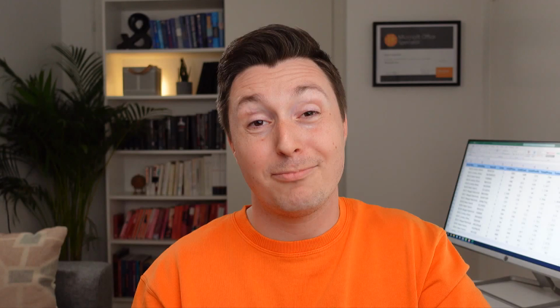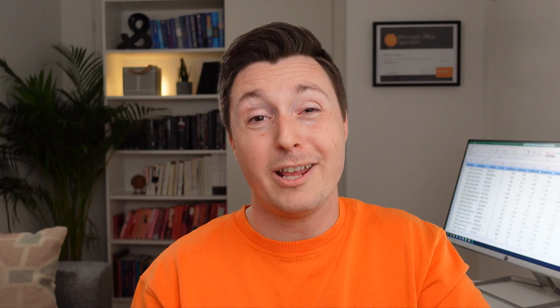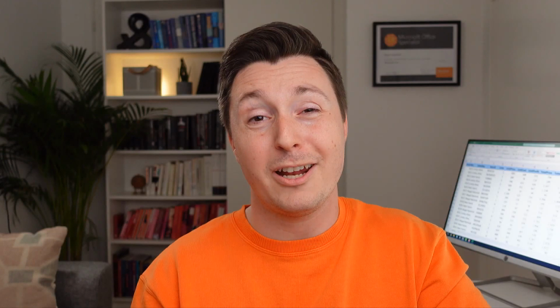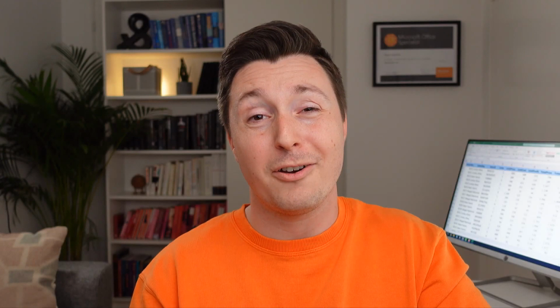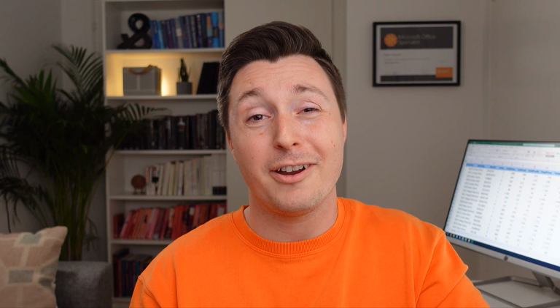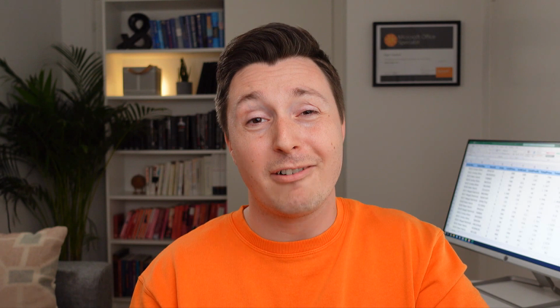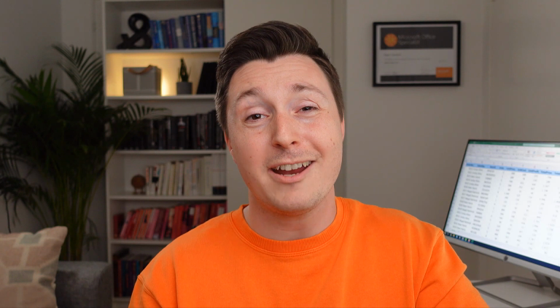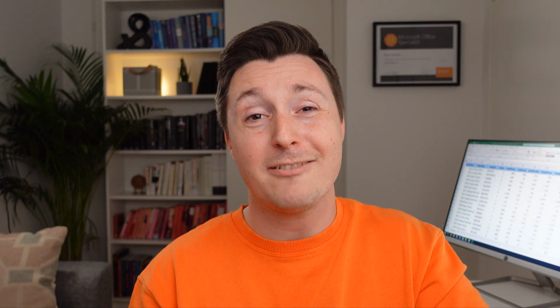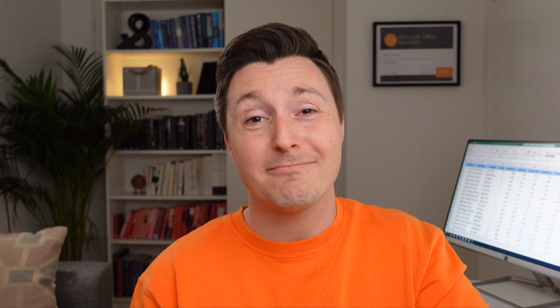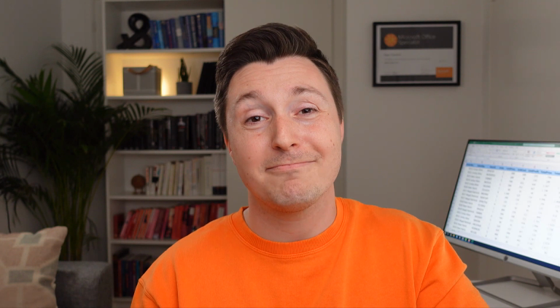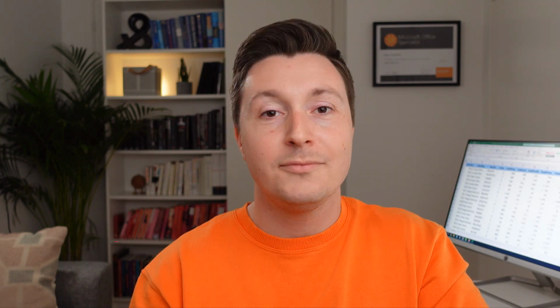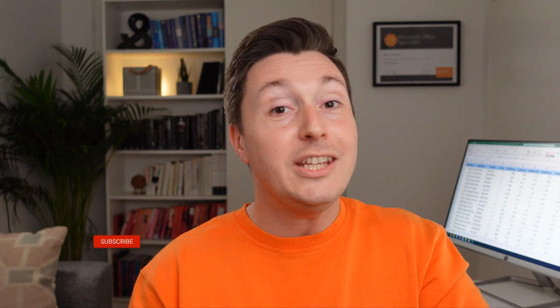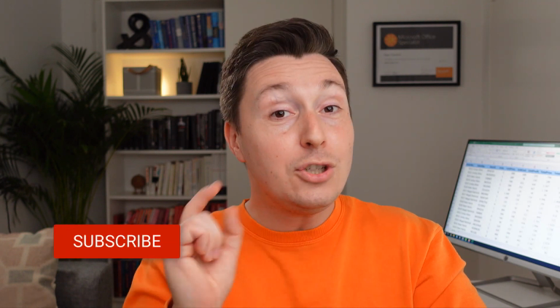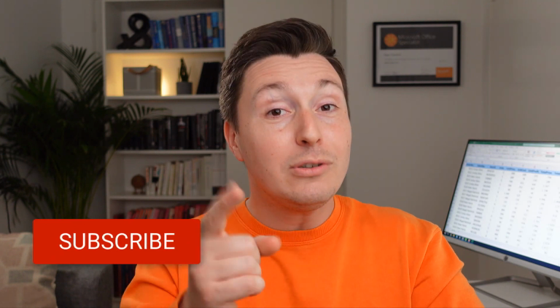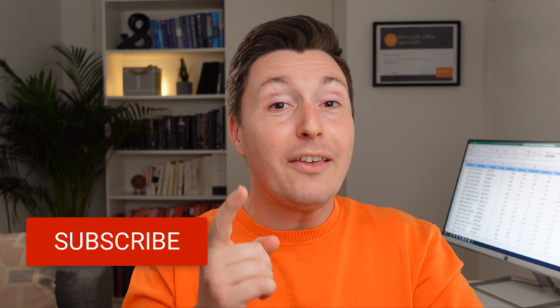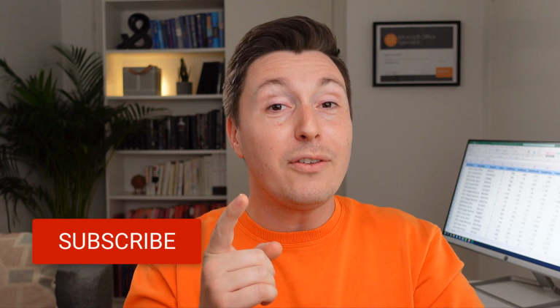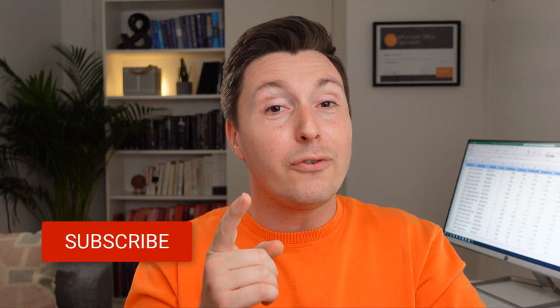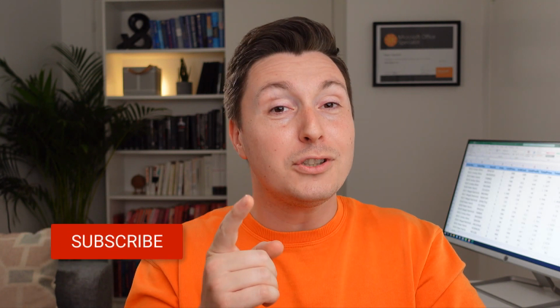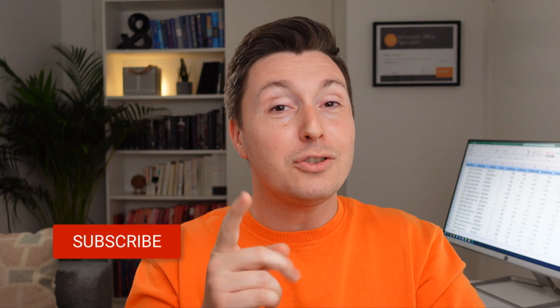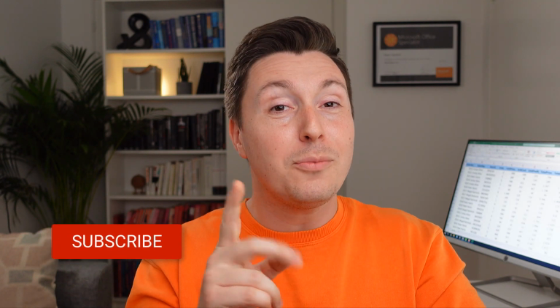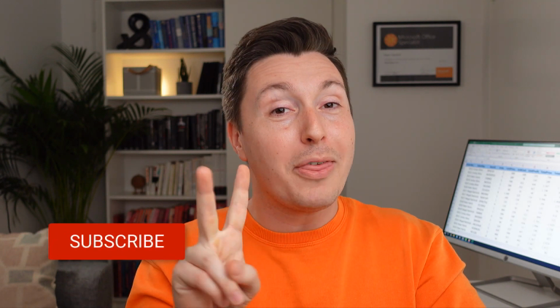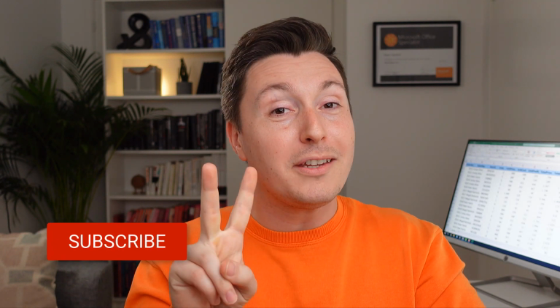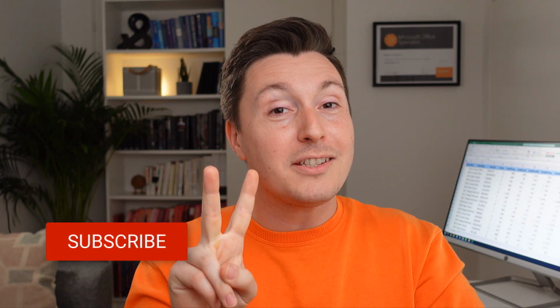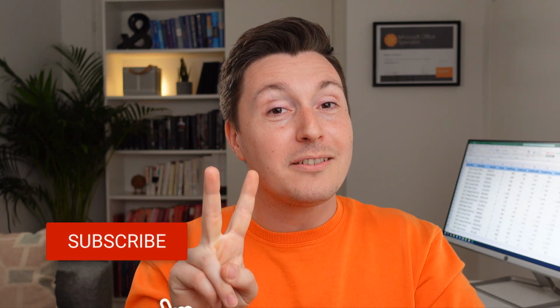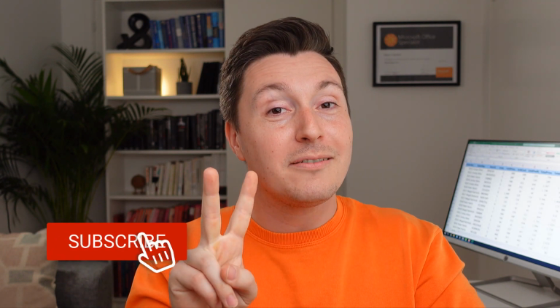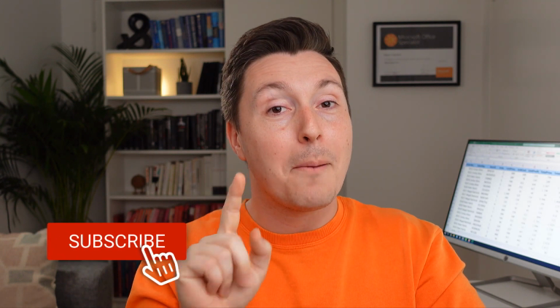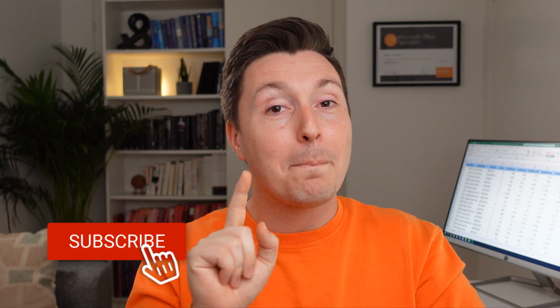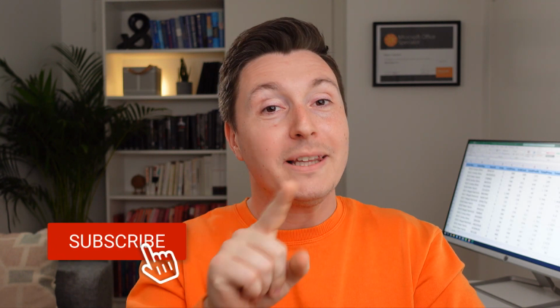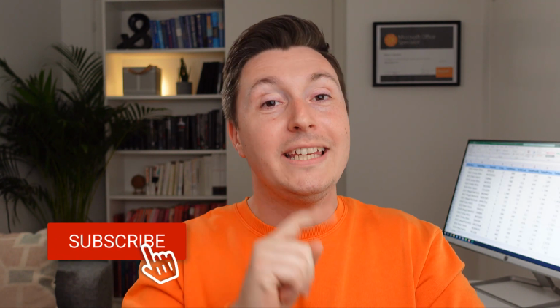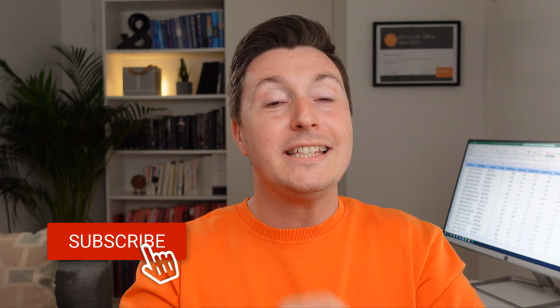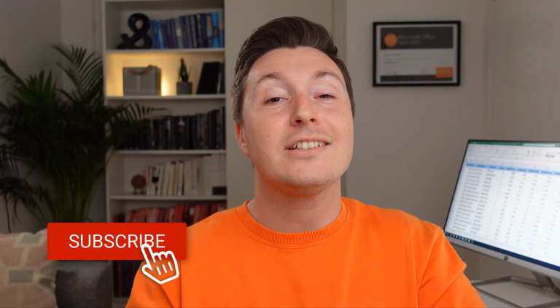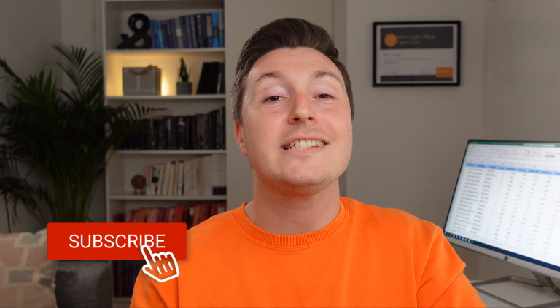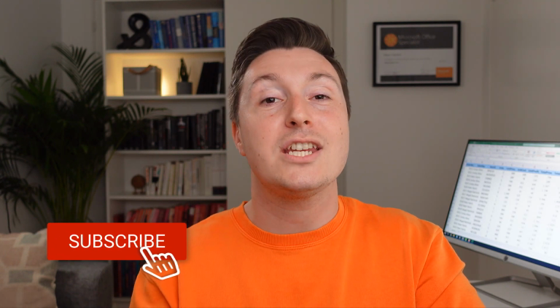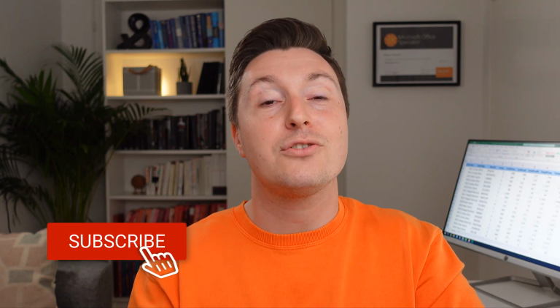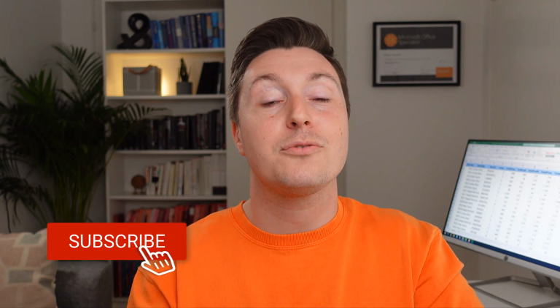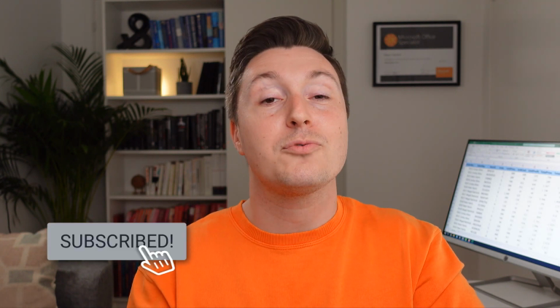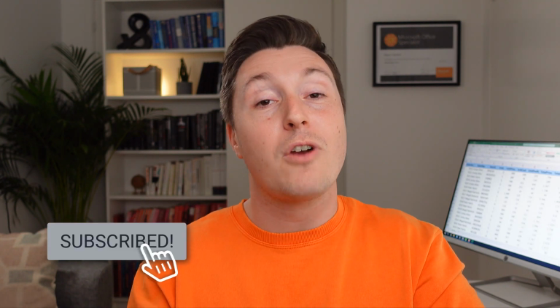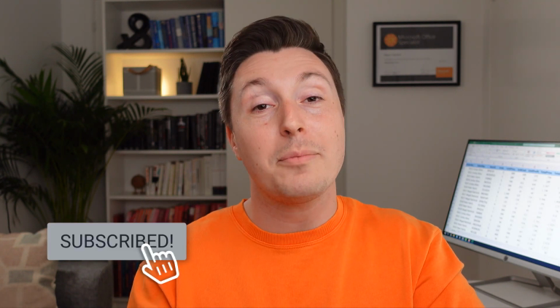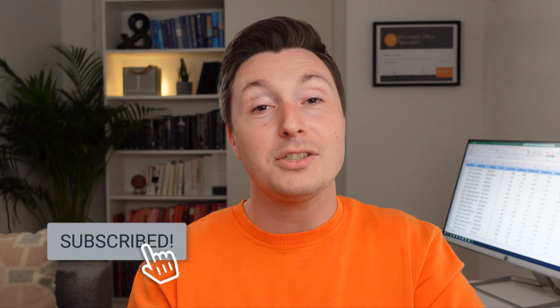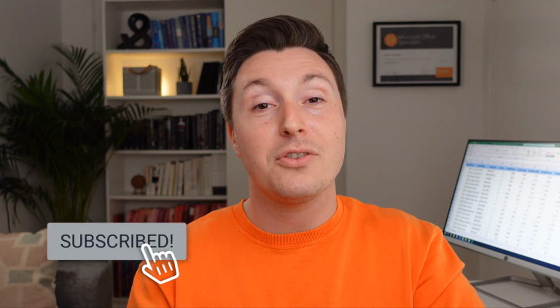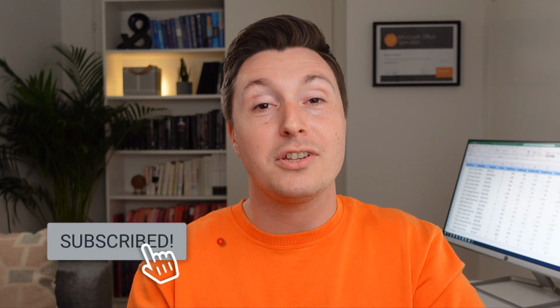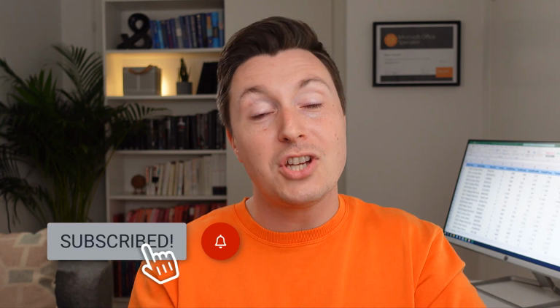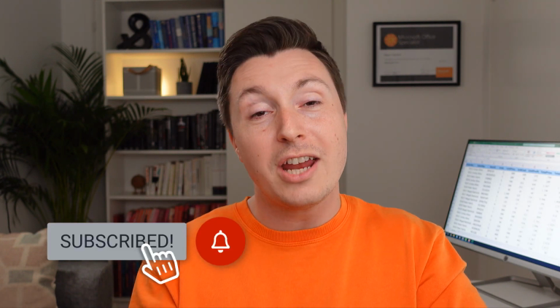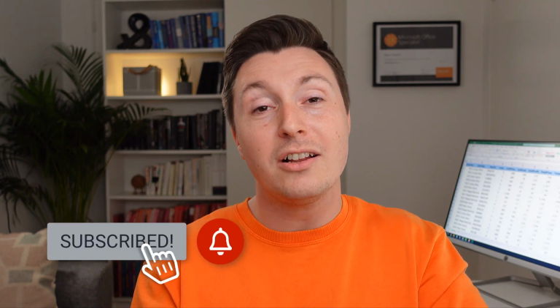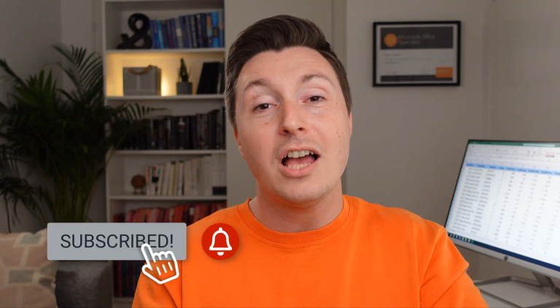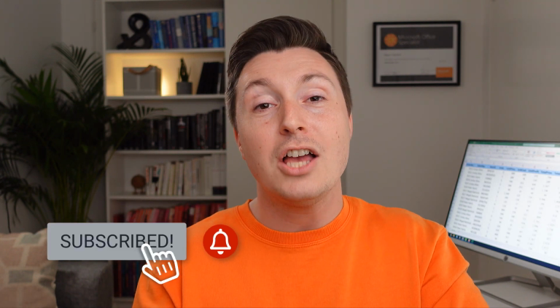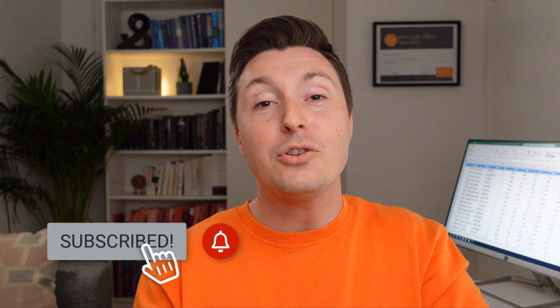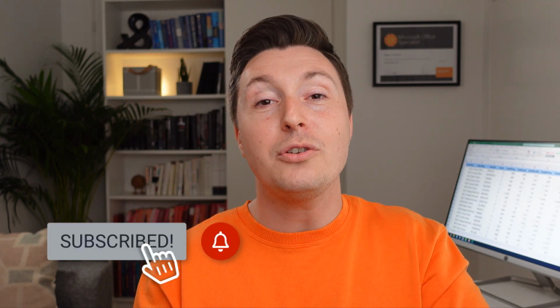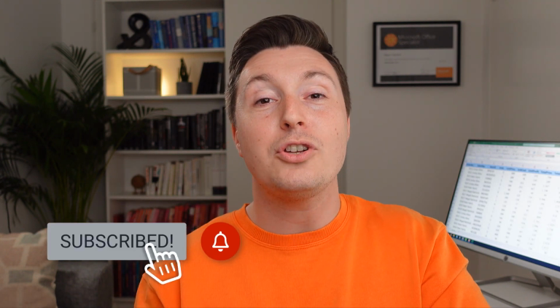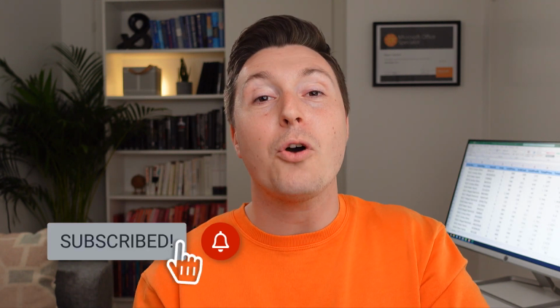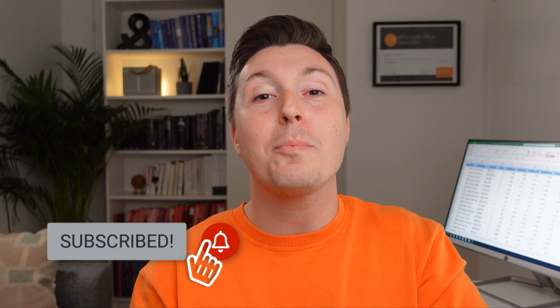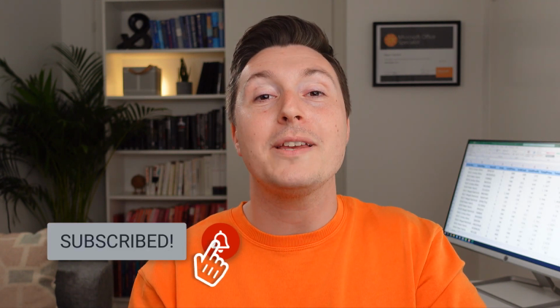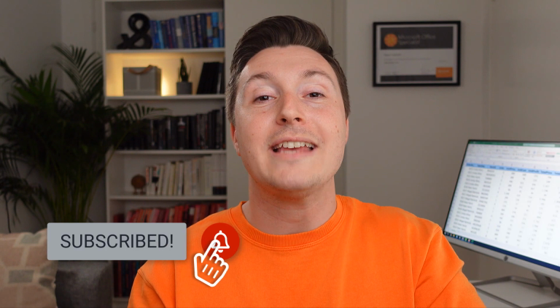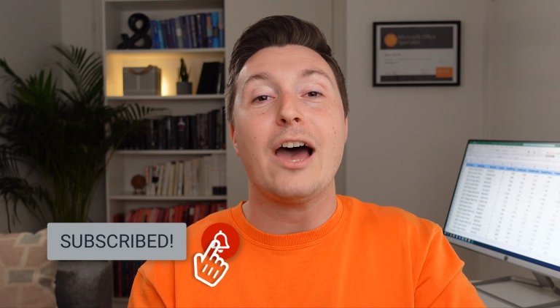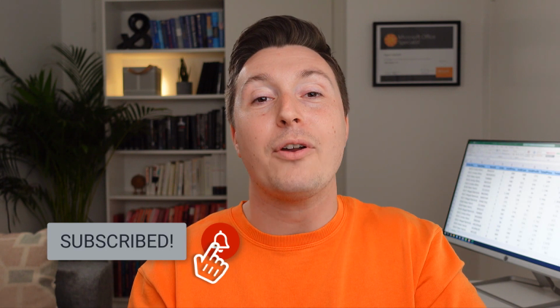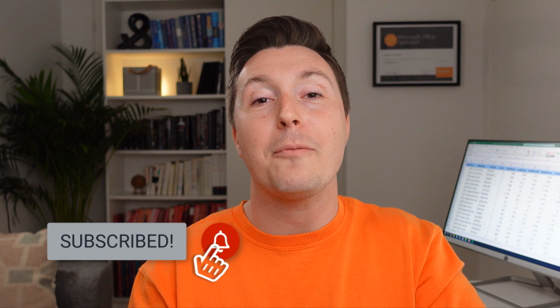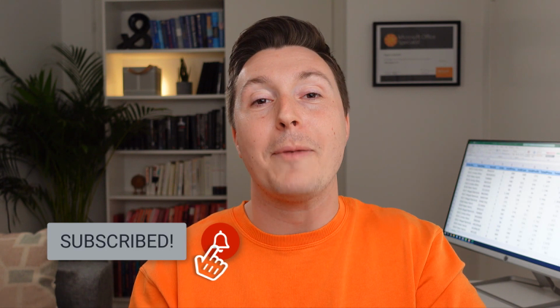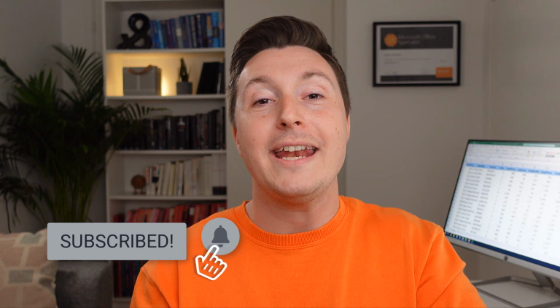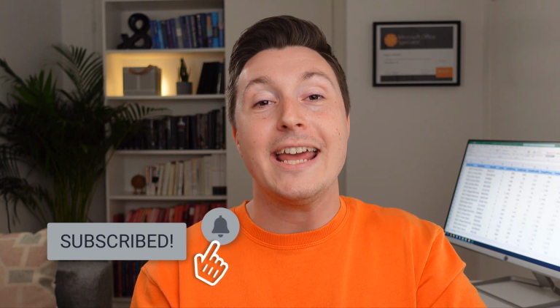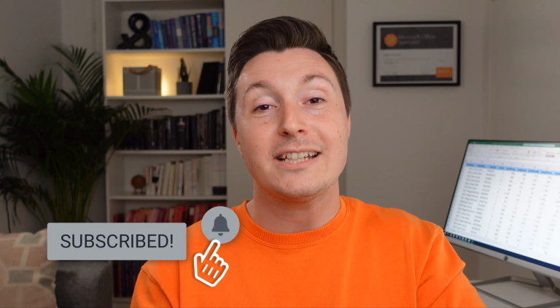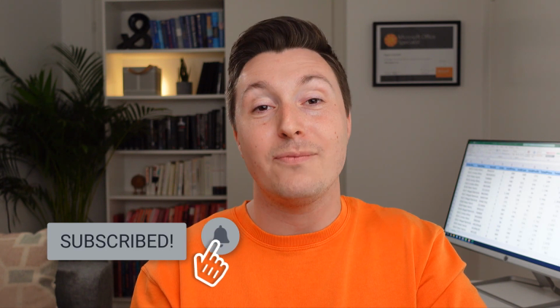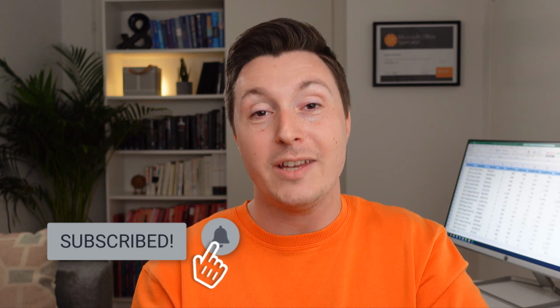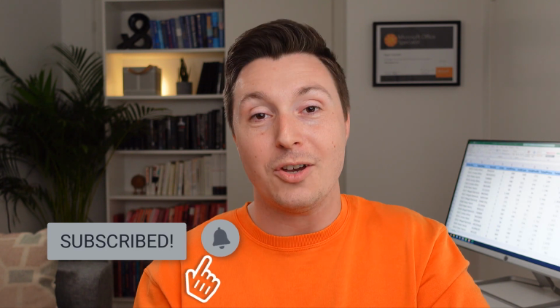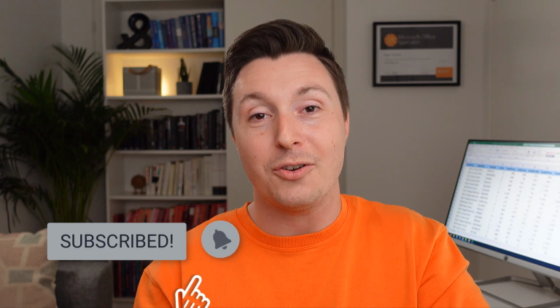Pretty annoying, right? Did you like the first two methods? Please consider subscribing to the channel so you don't miss out on my next videos.